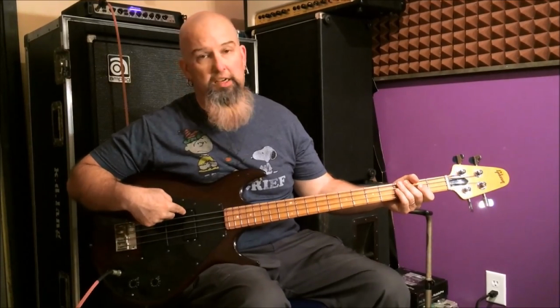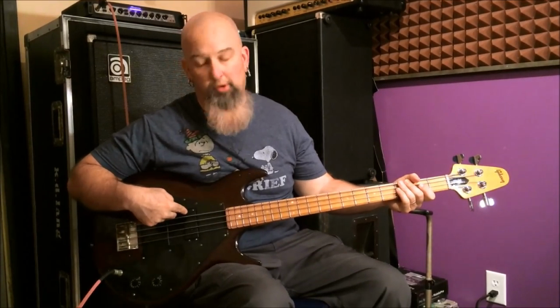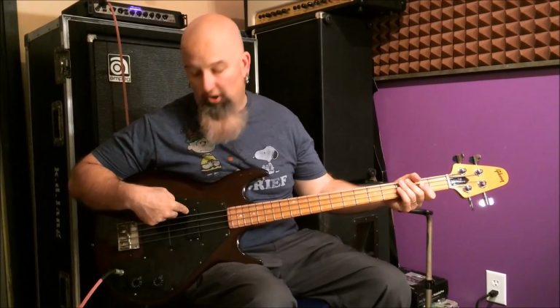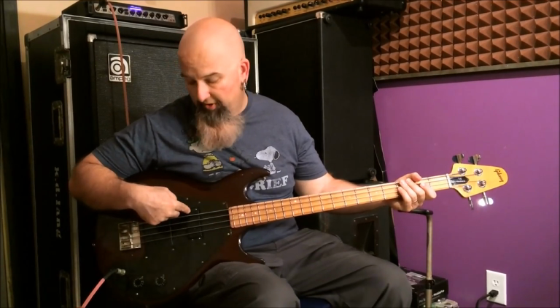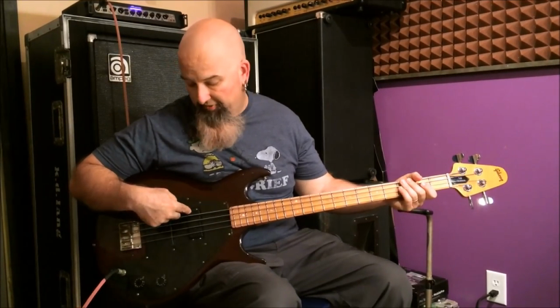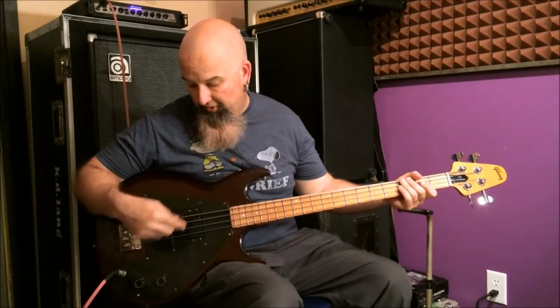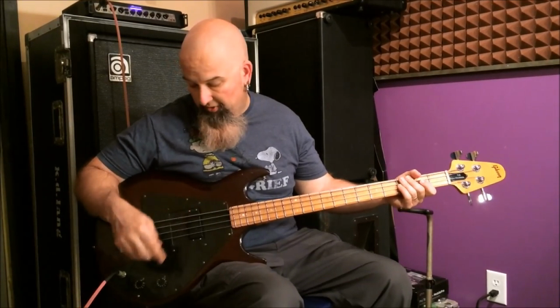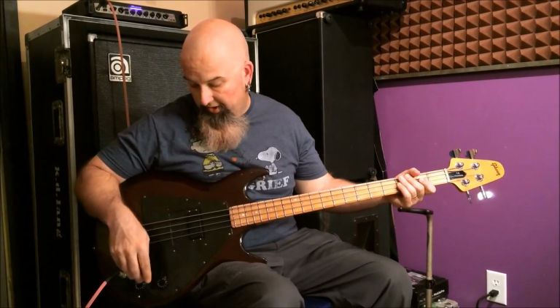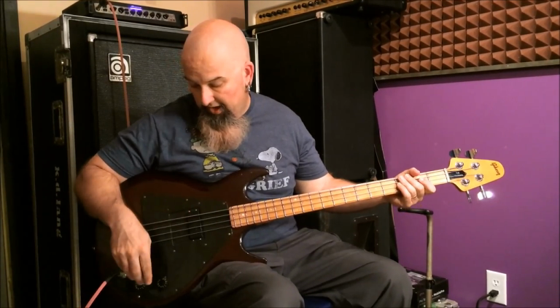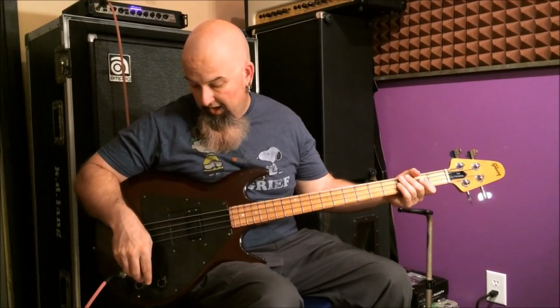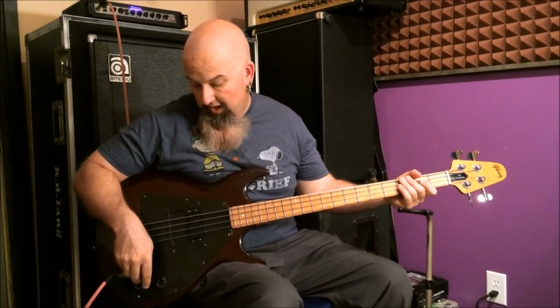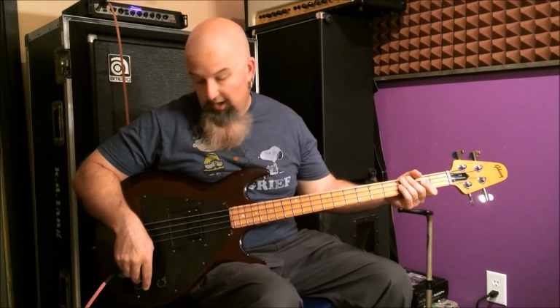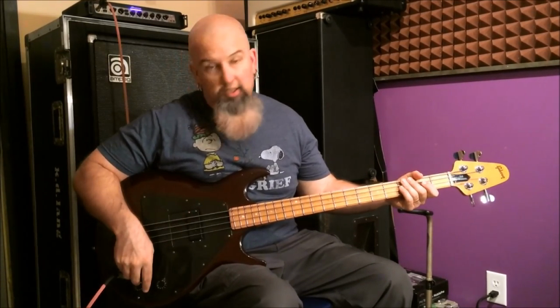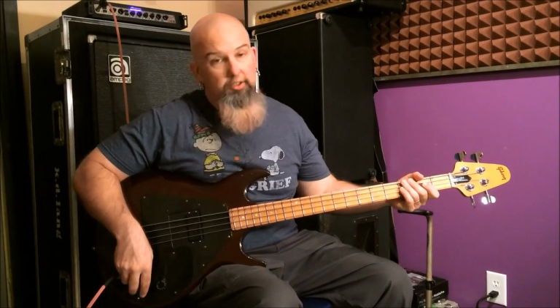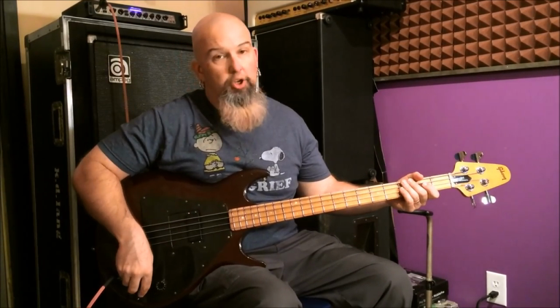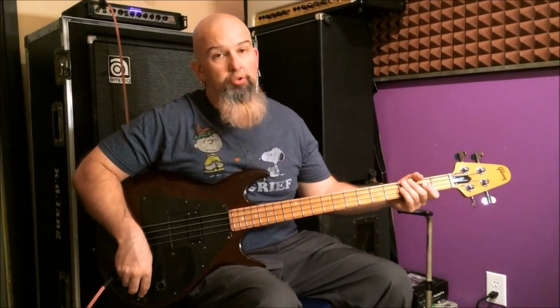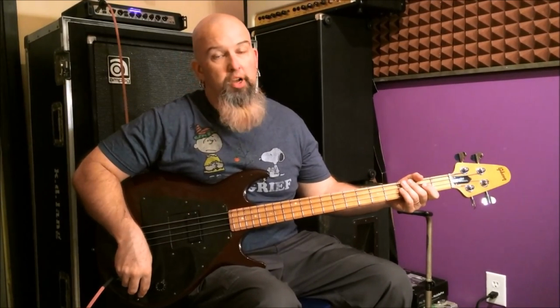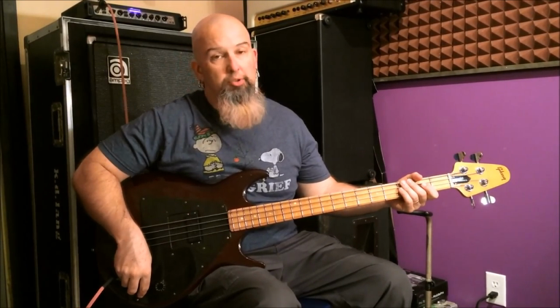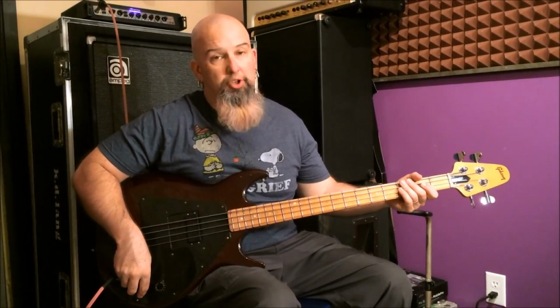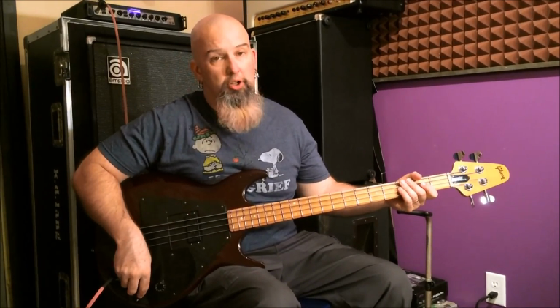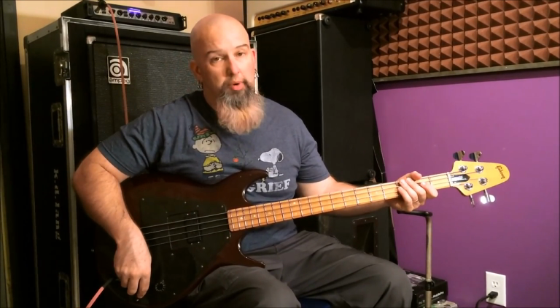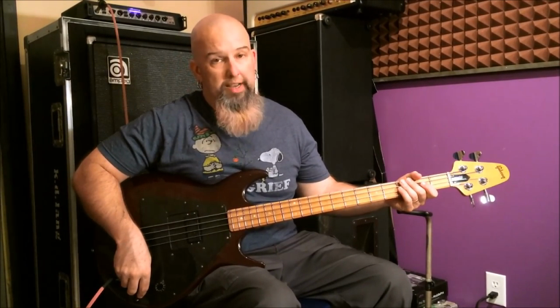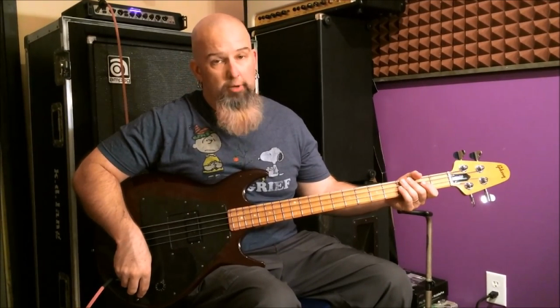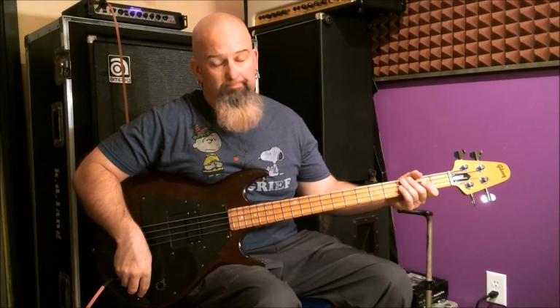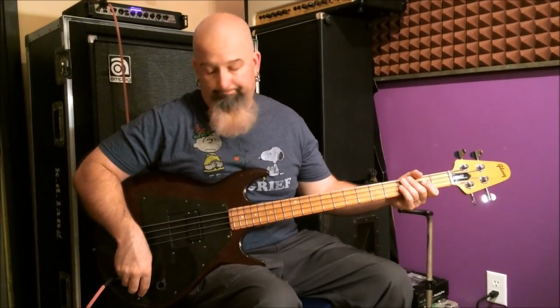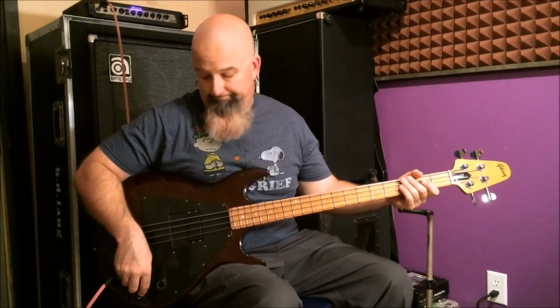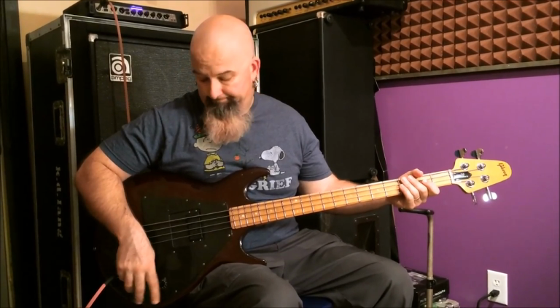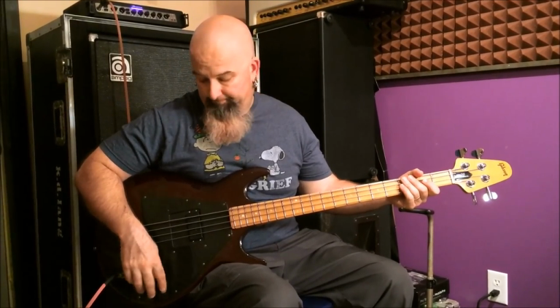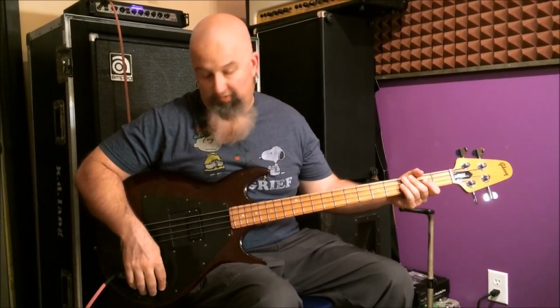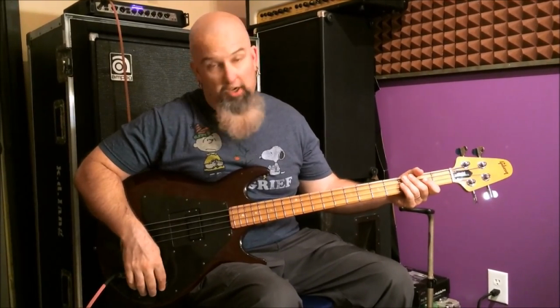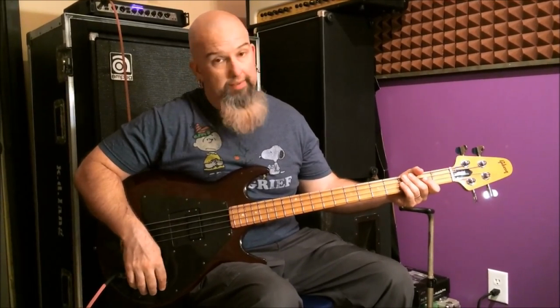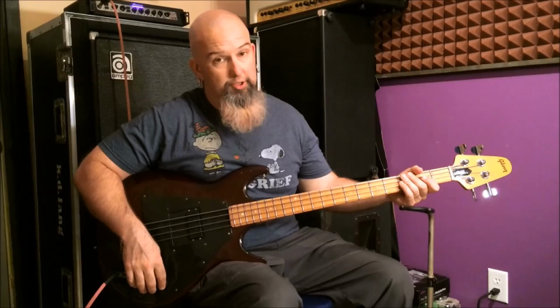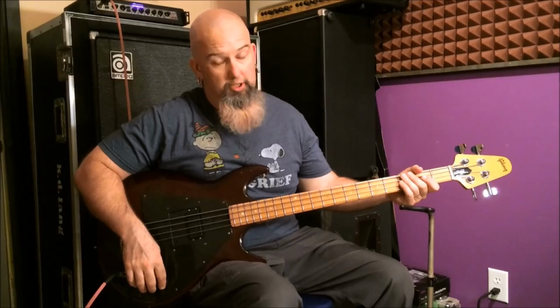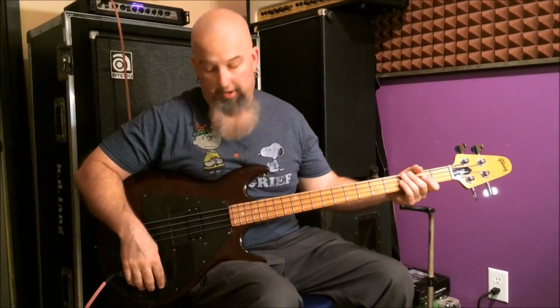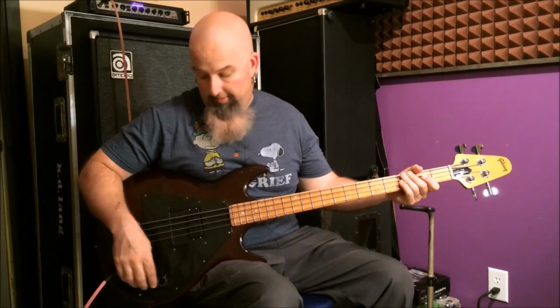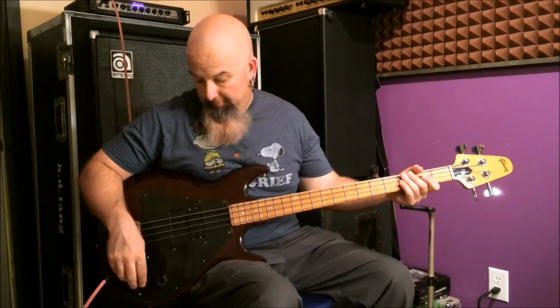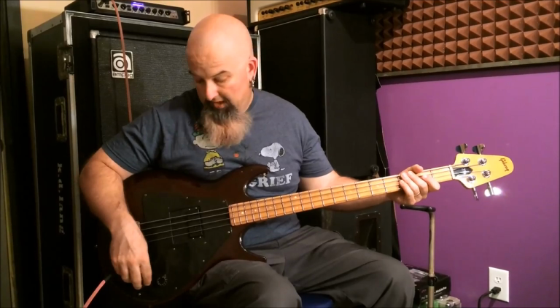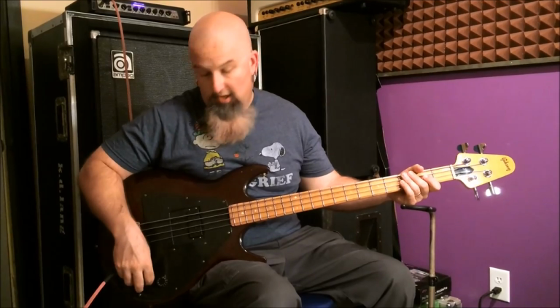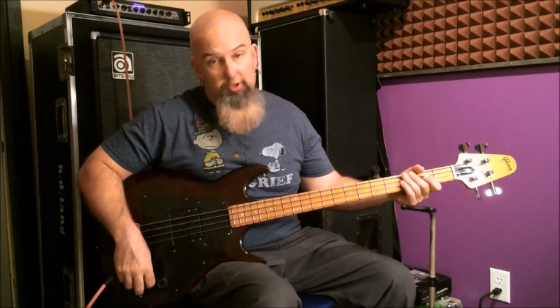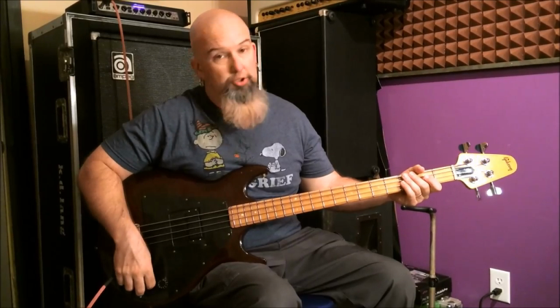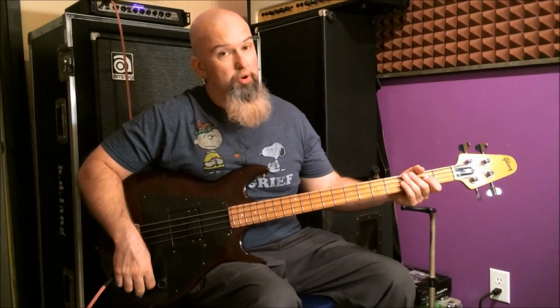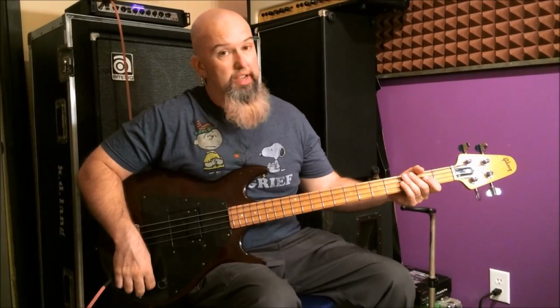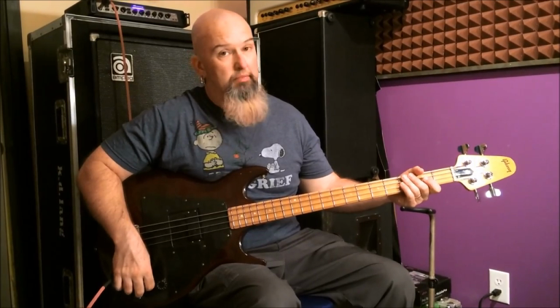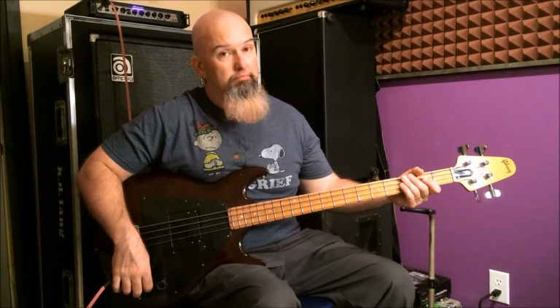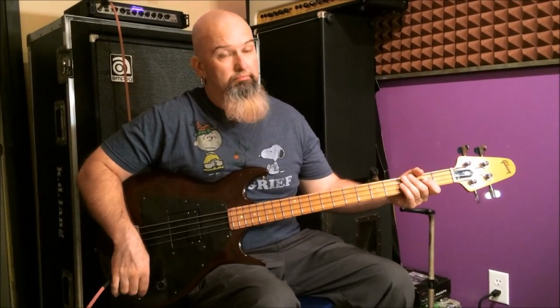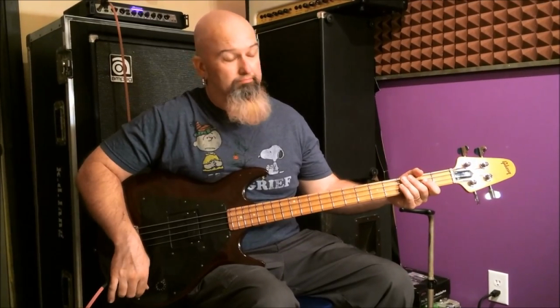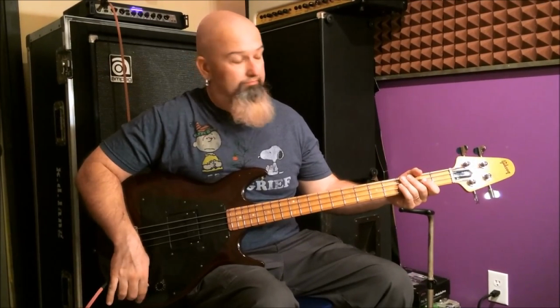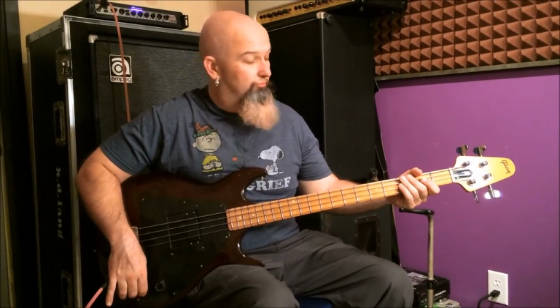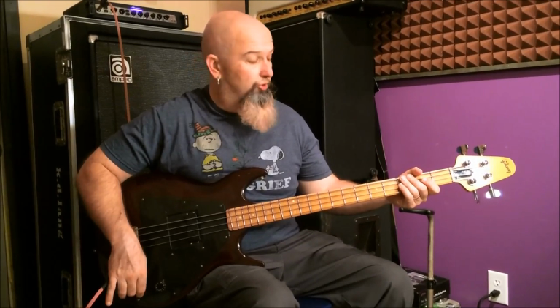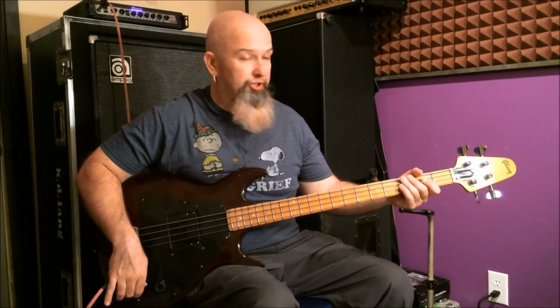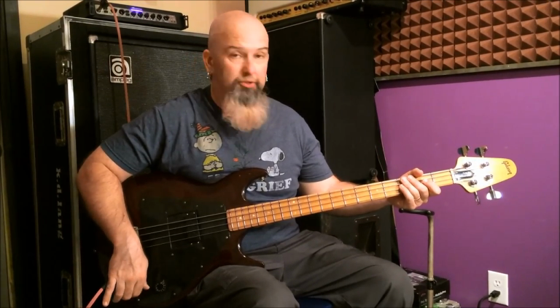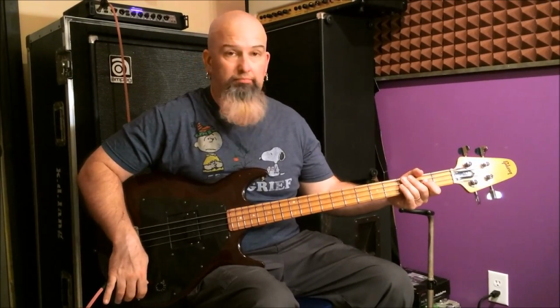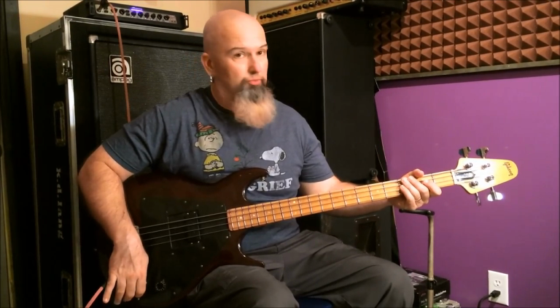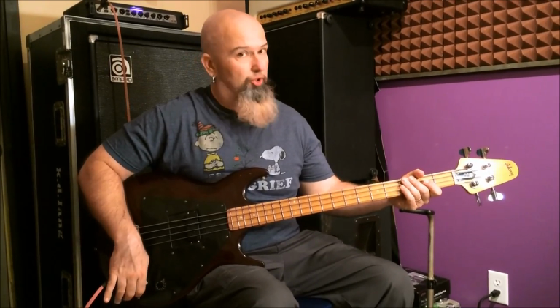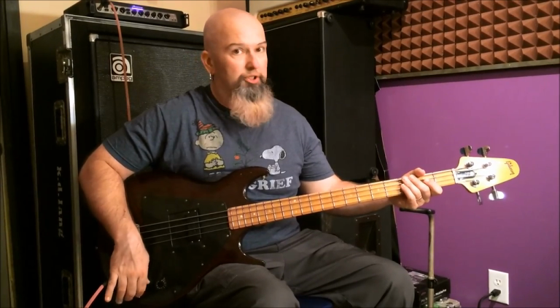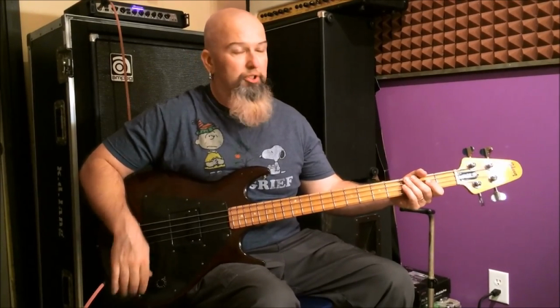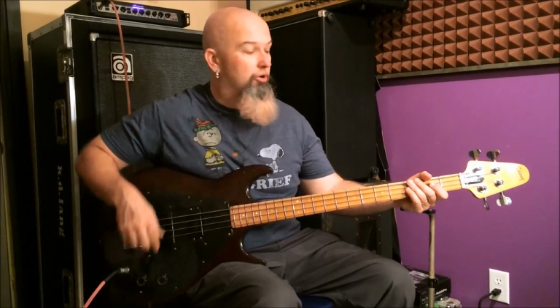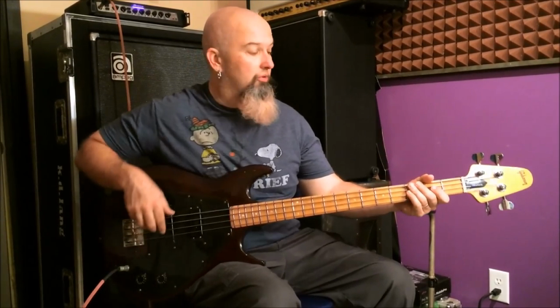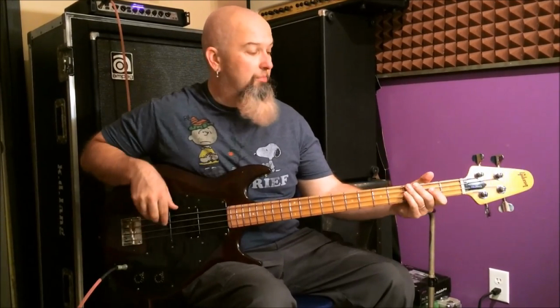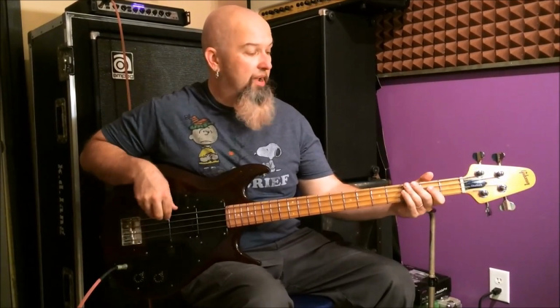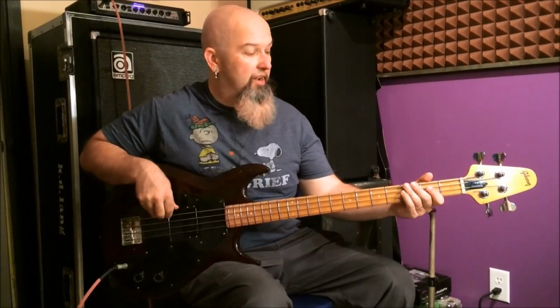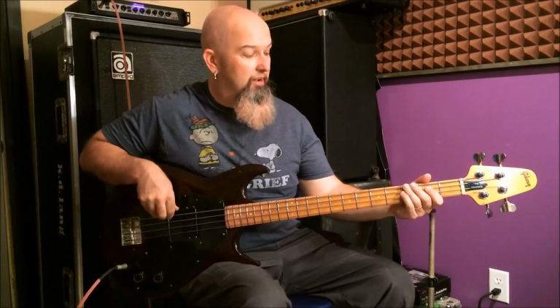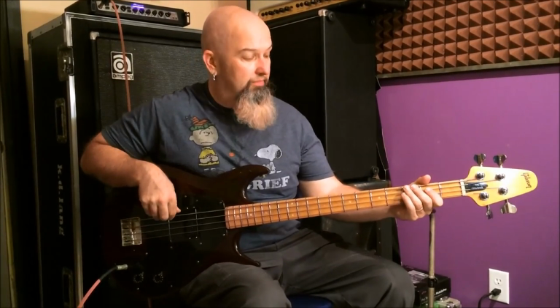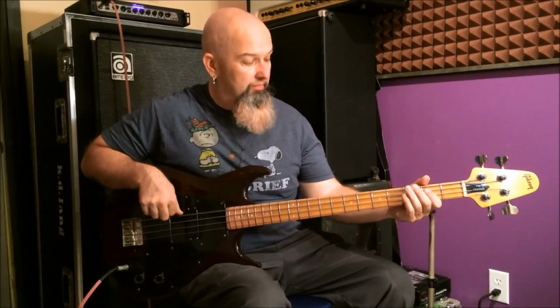Okay, so this is the pickup all the way forward, tone knob all the way down, volume all the way up. We'll just turn the tone right back up.